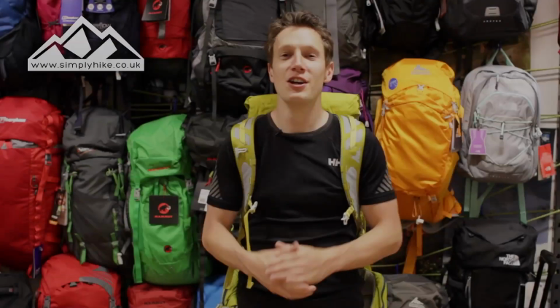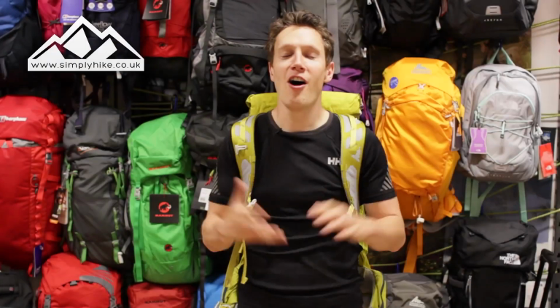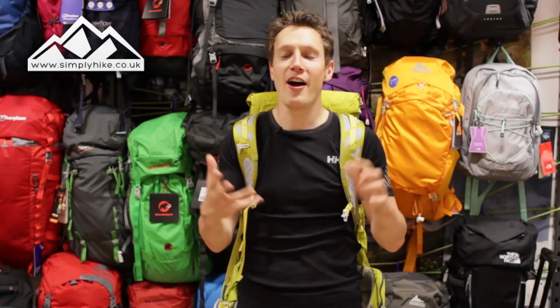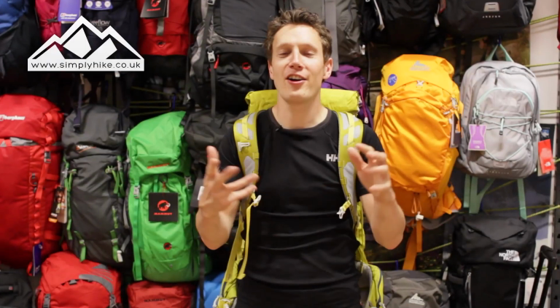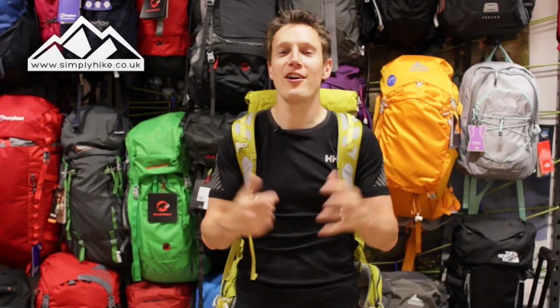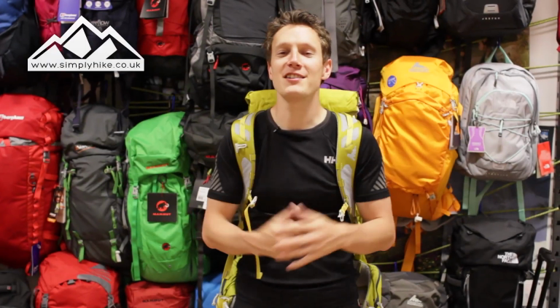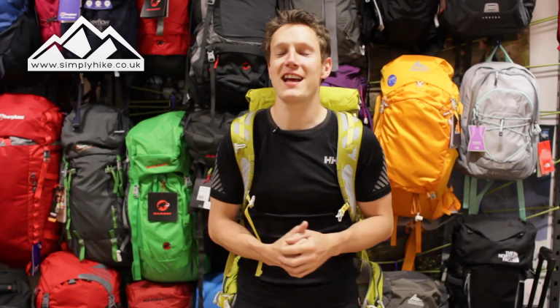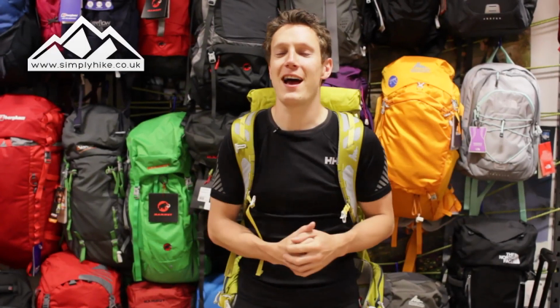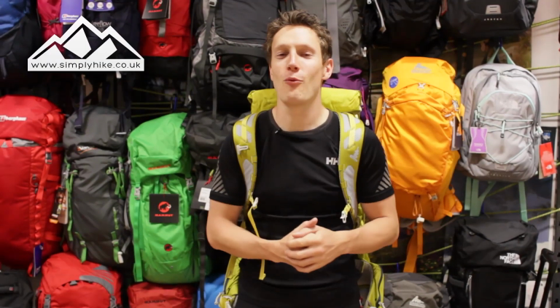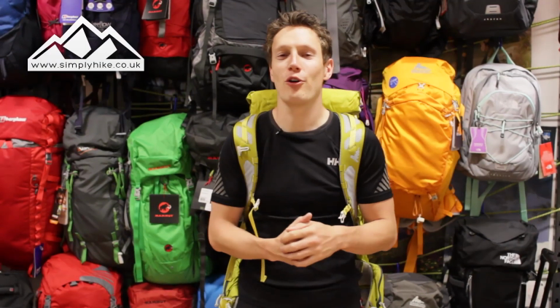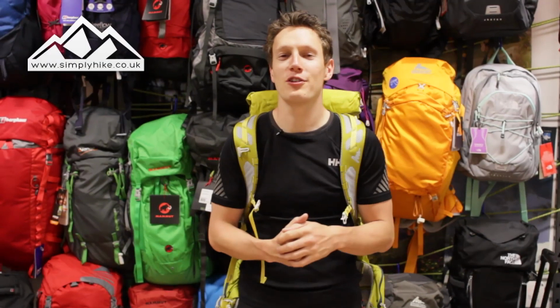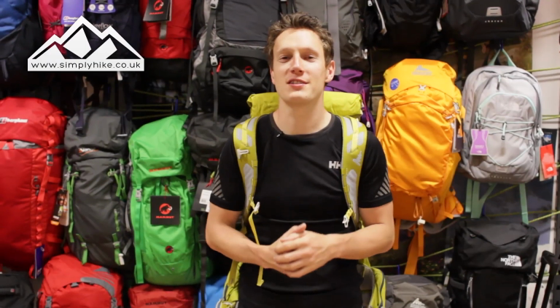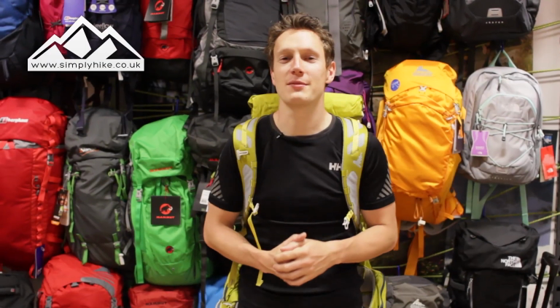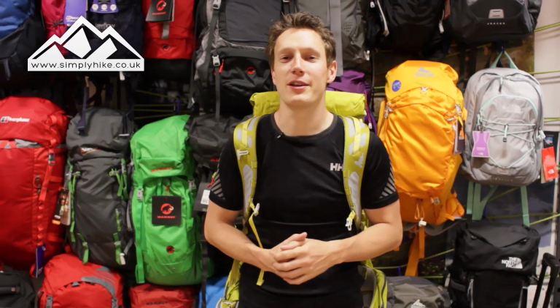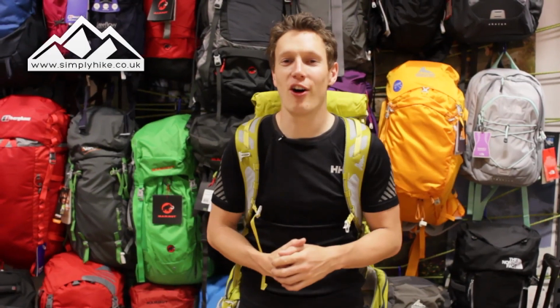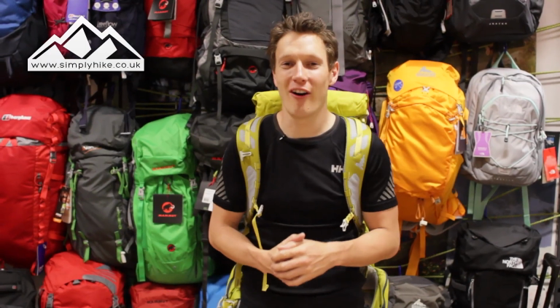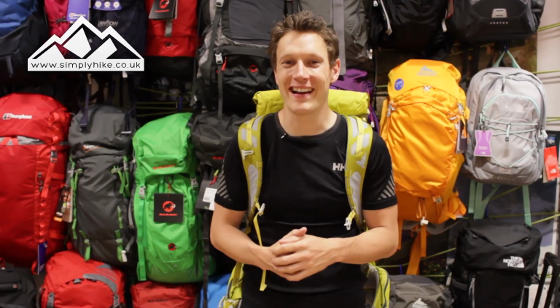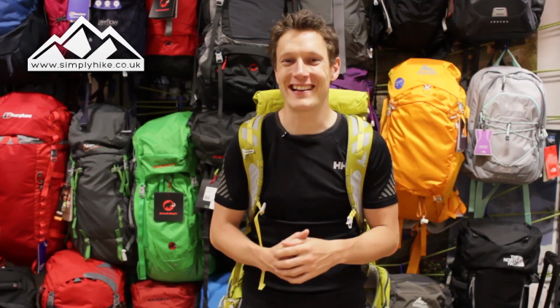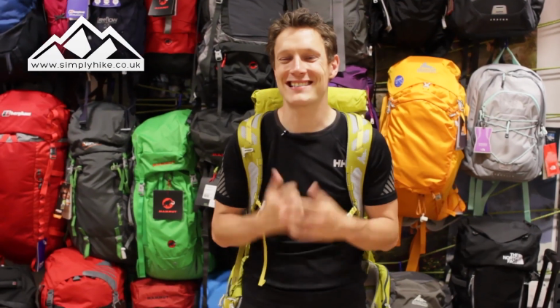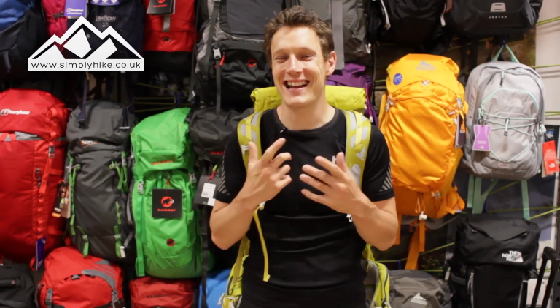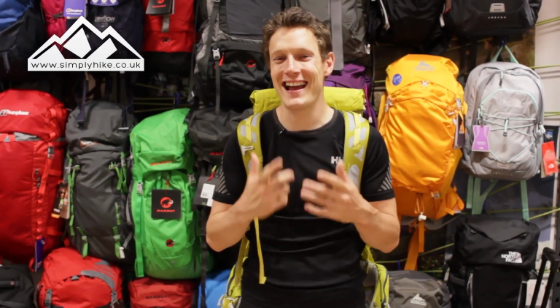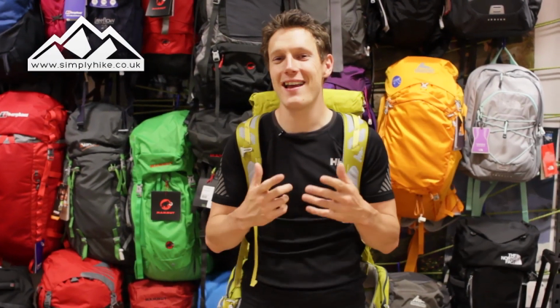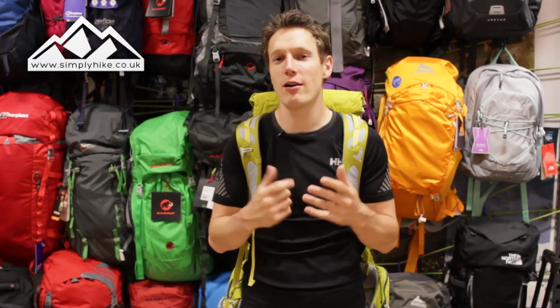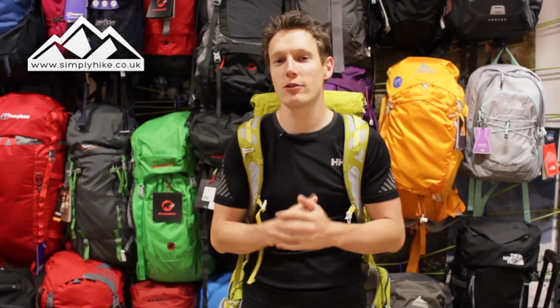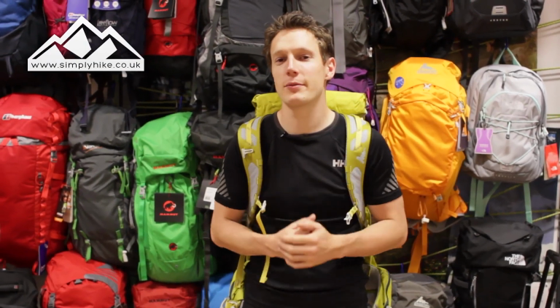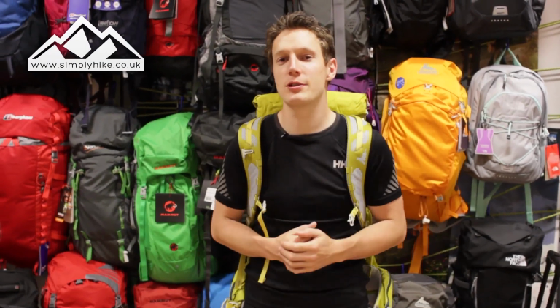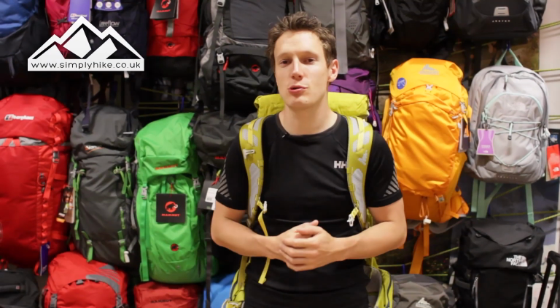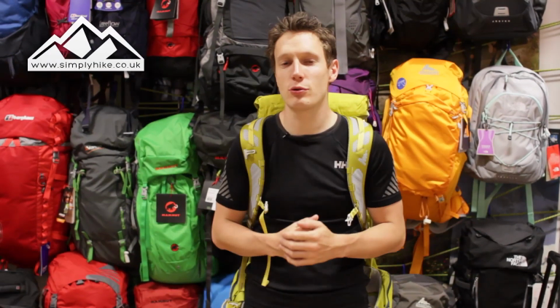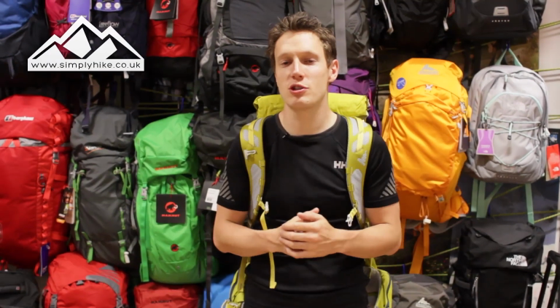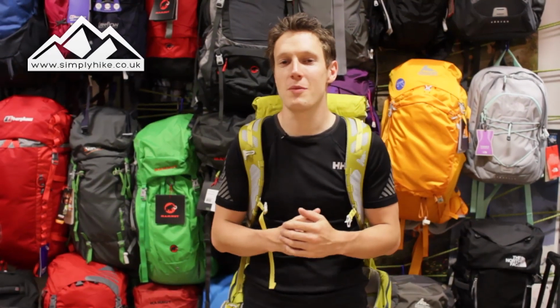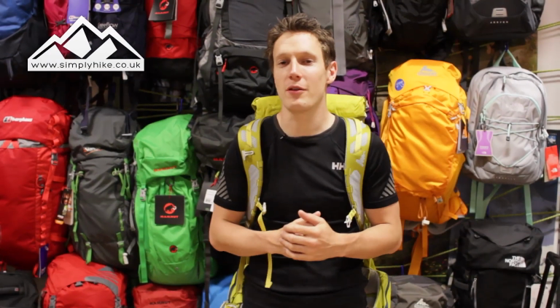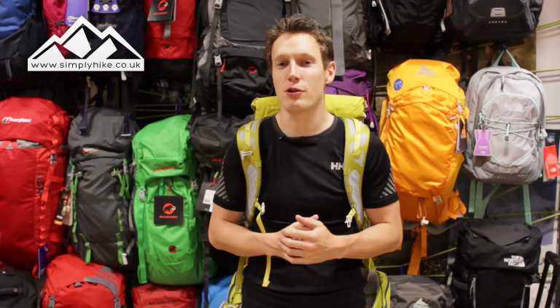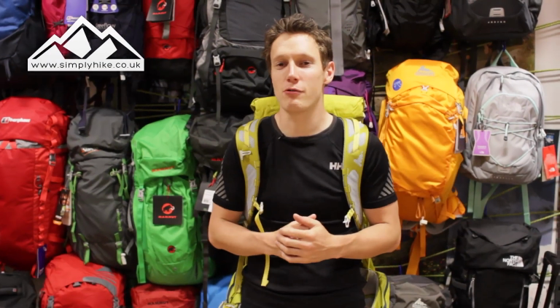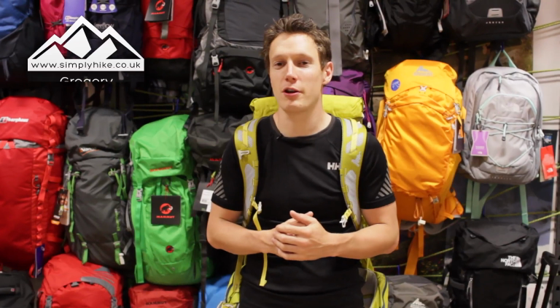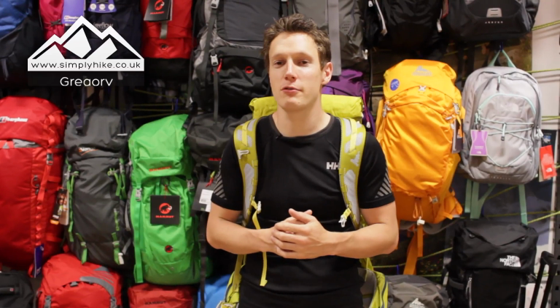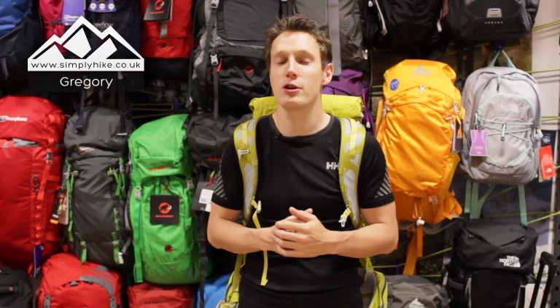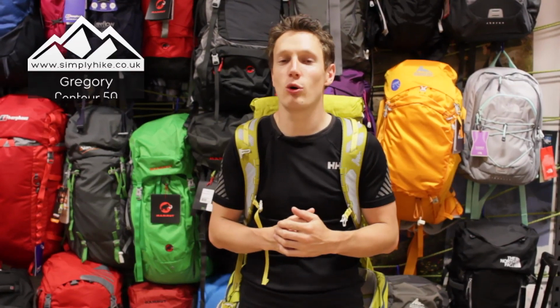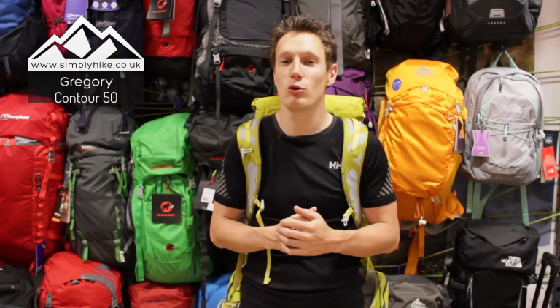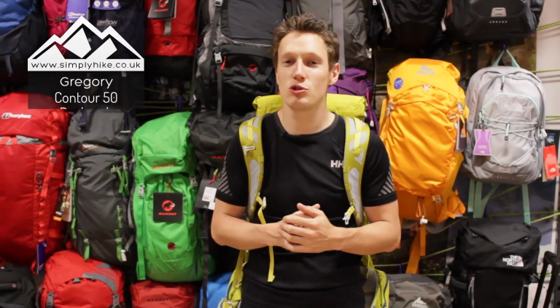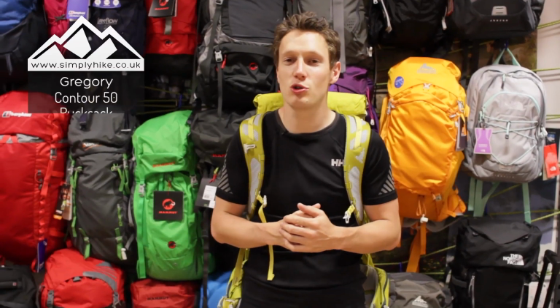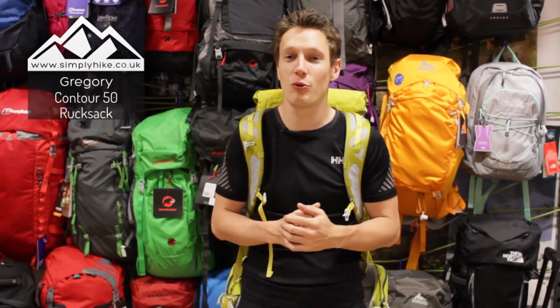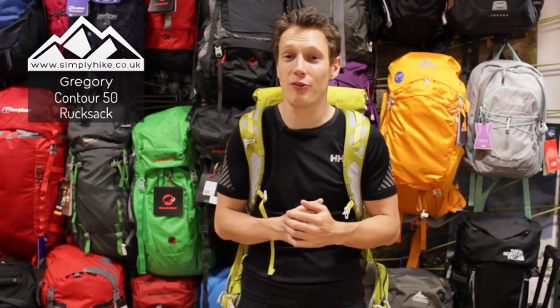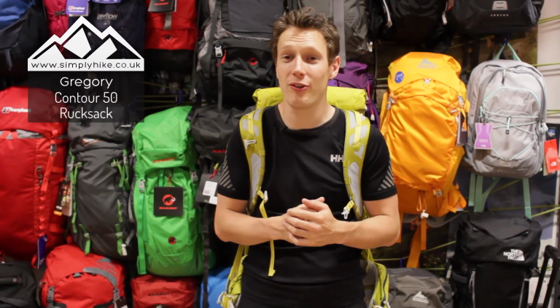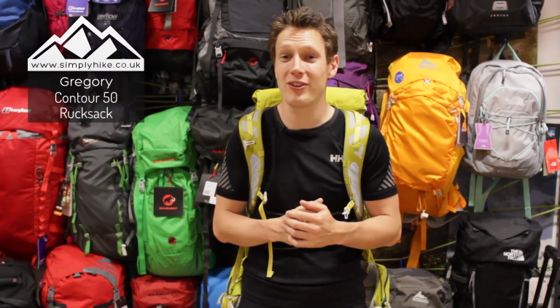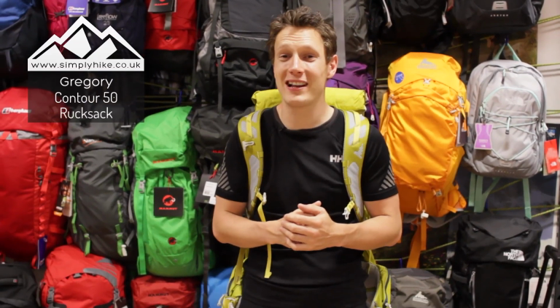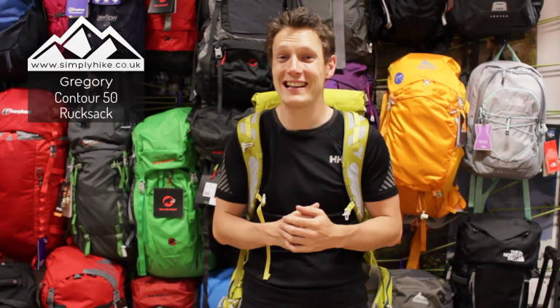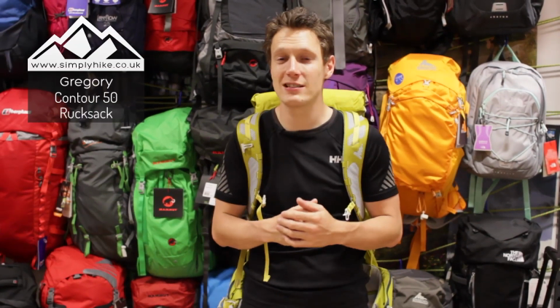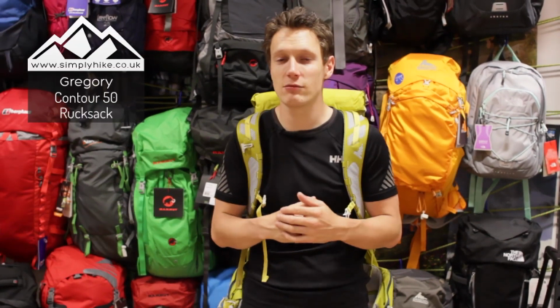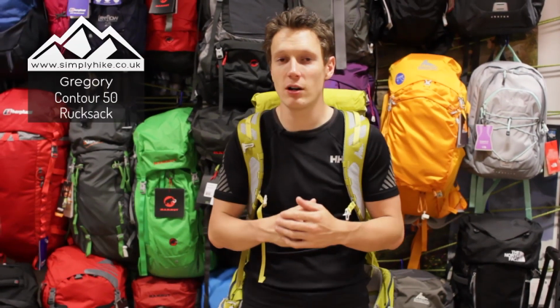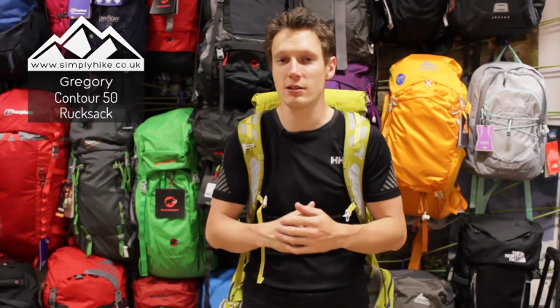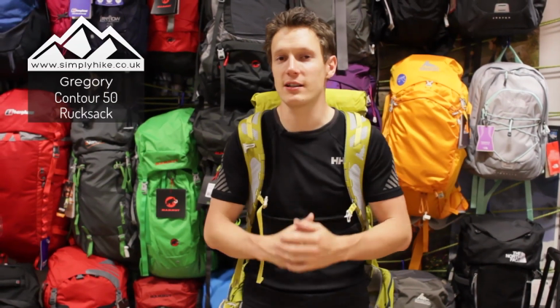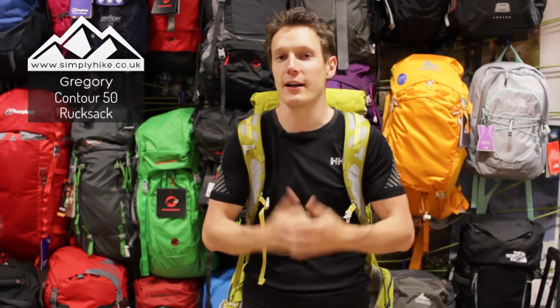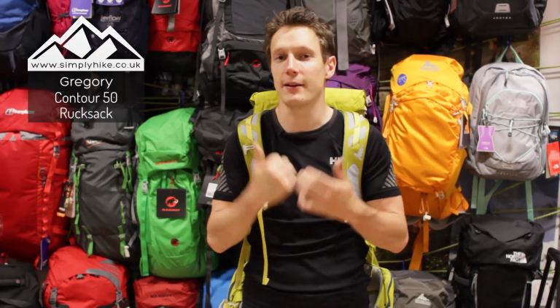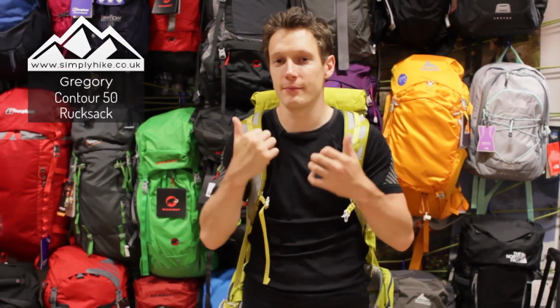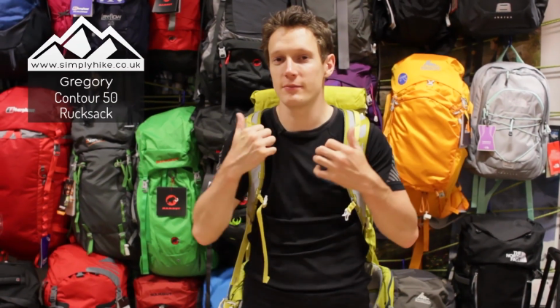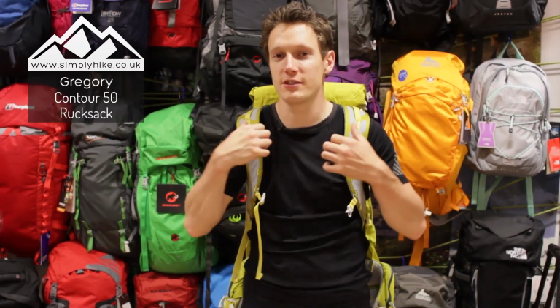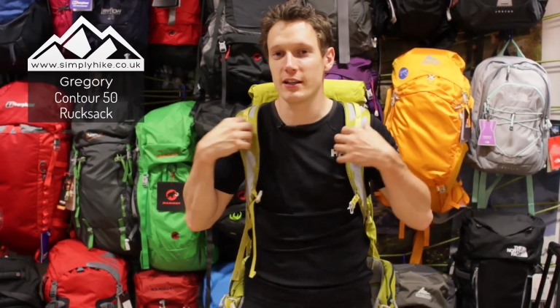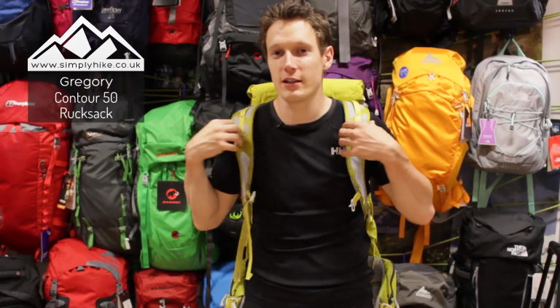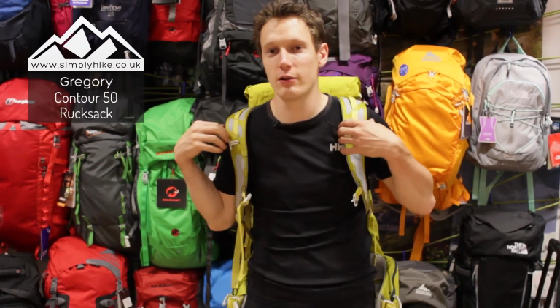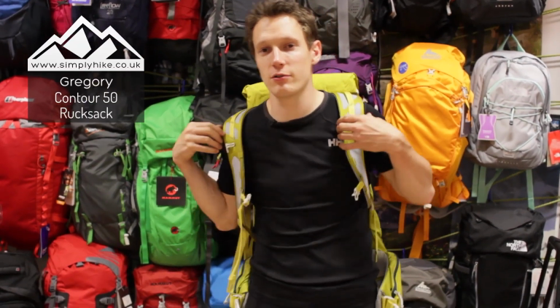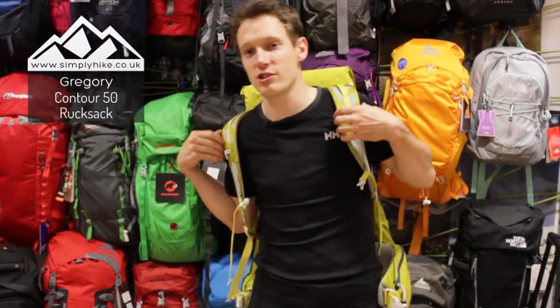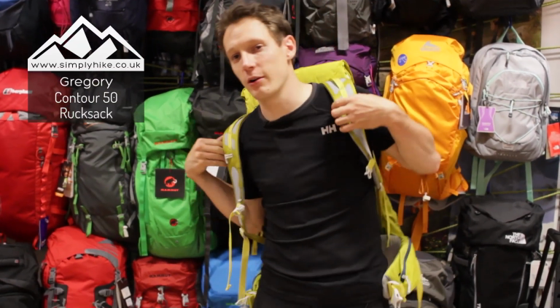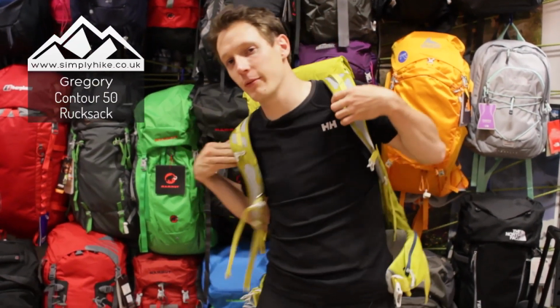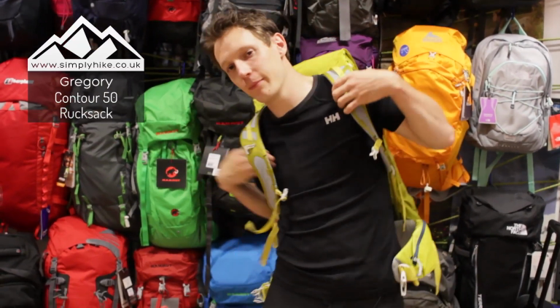Hi guys and welcome to Simply Hike. Today I'm going to be talking to you about the Gregory Contour 50 litre rucksack. Let's take a look, shall we?